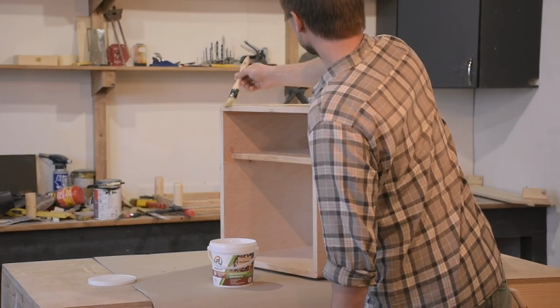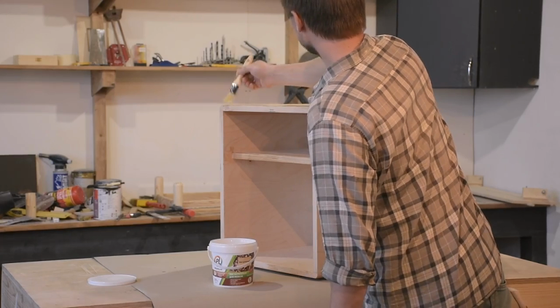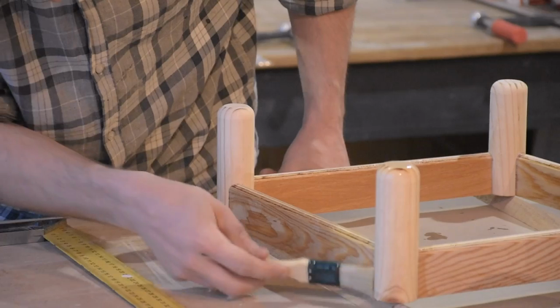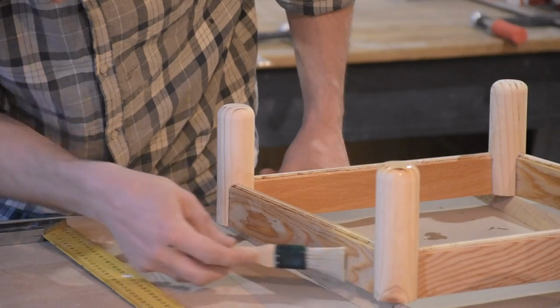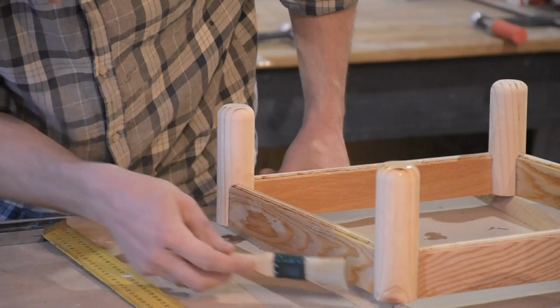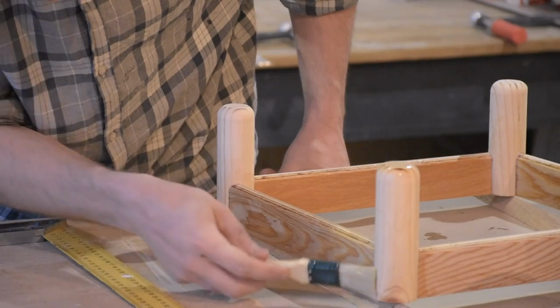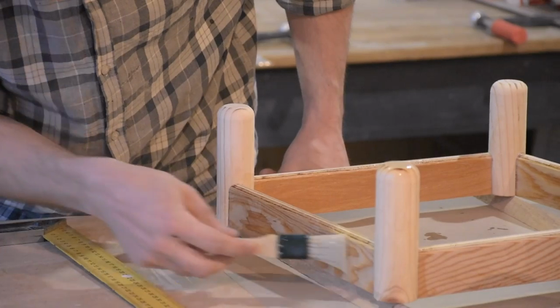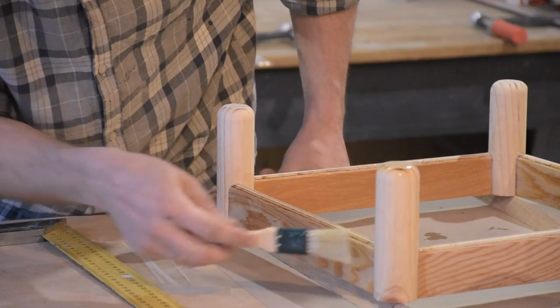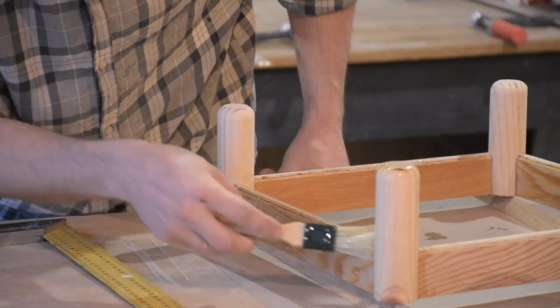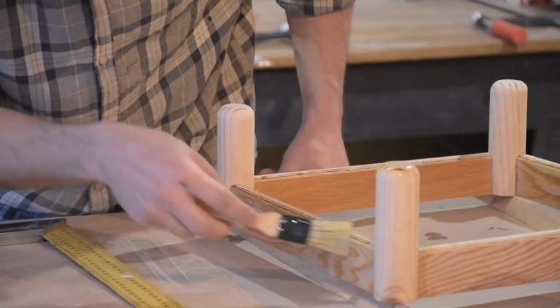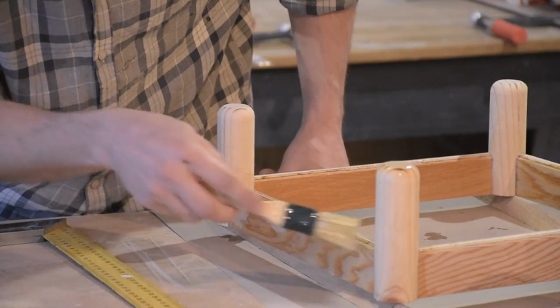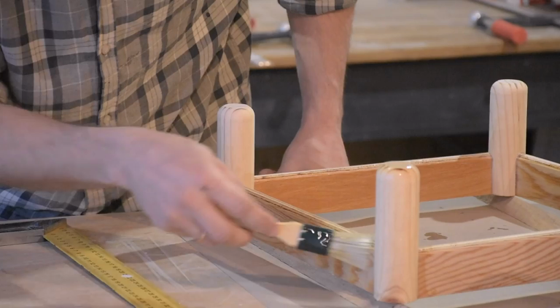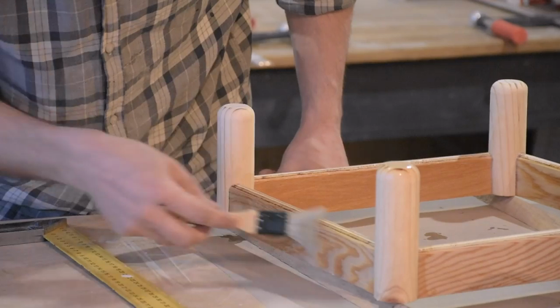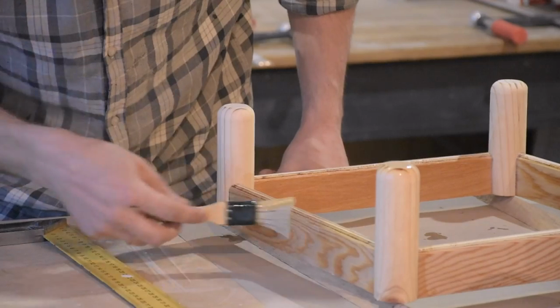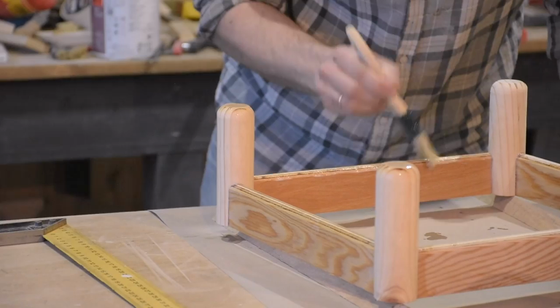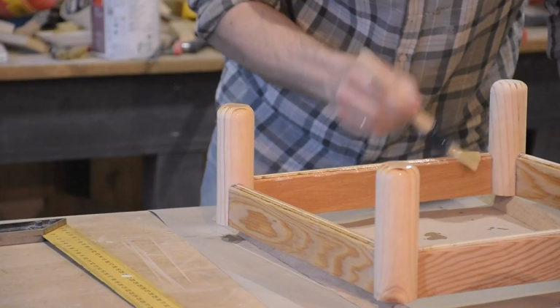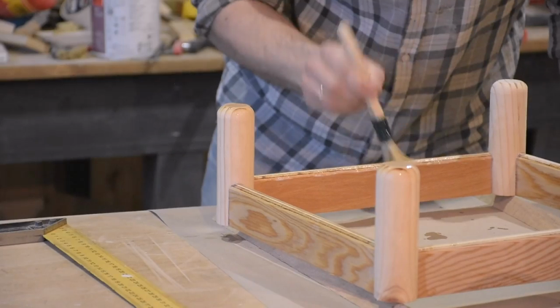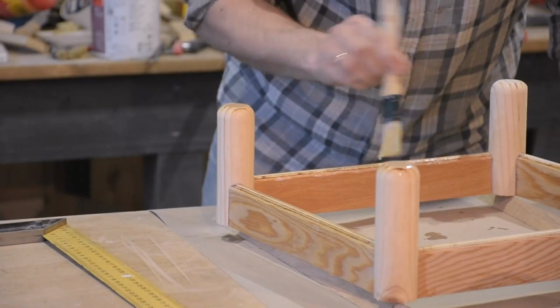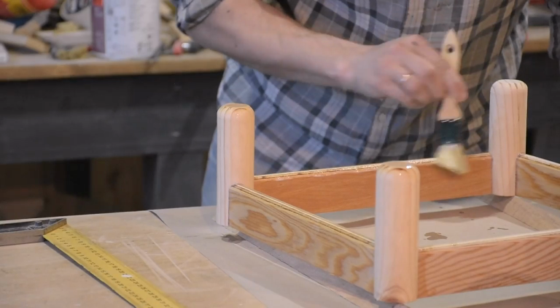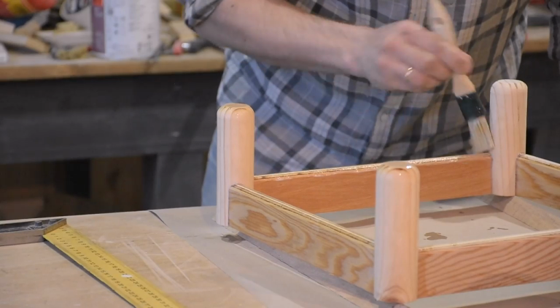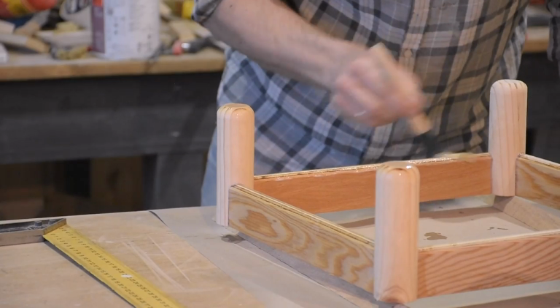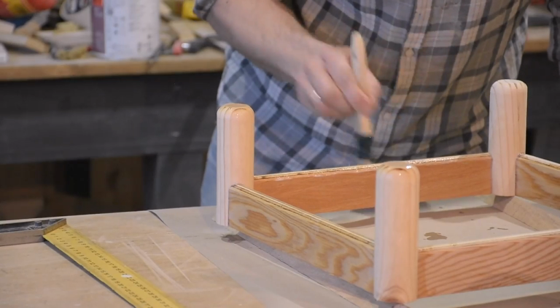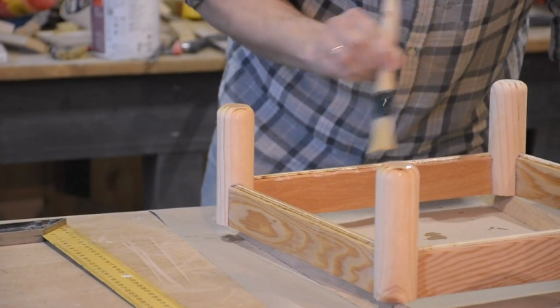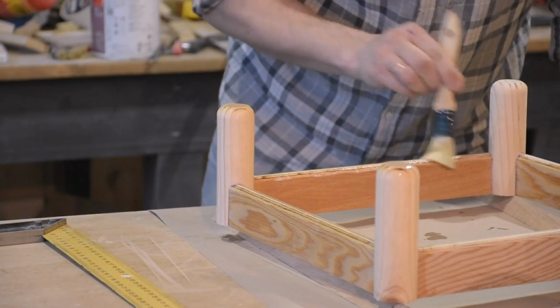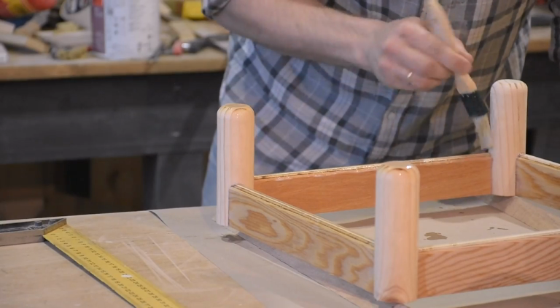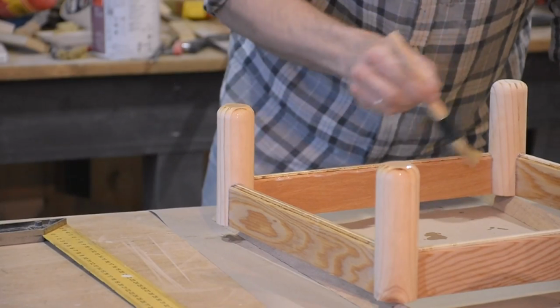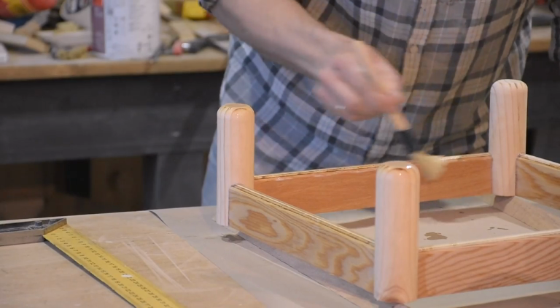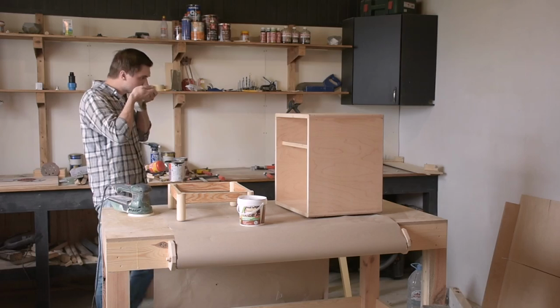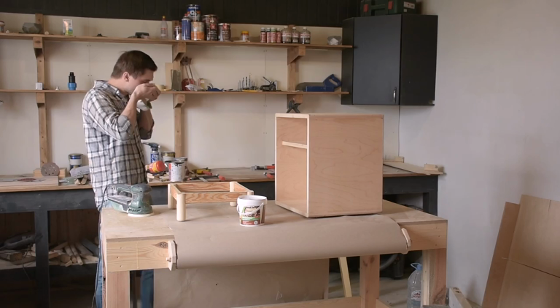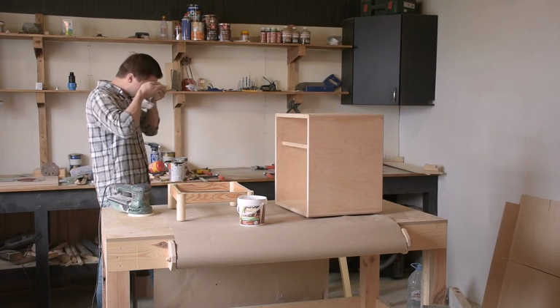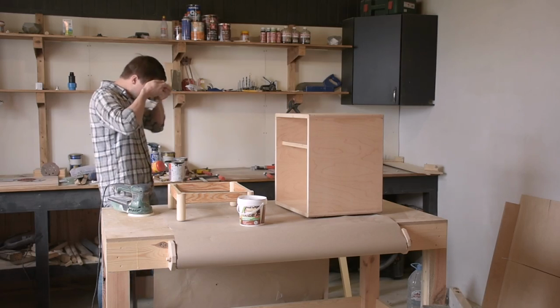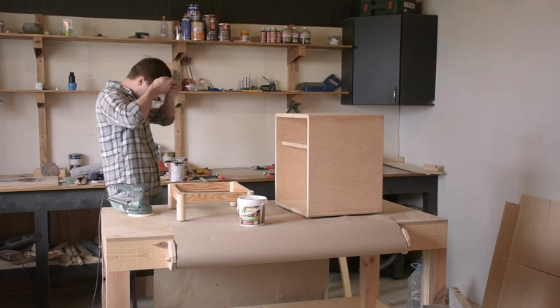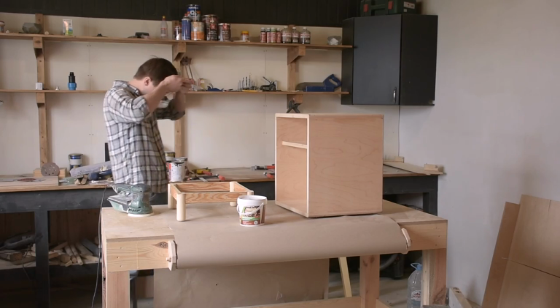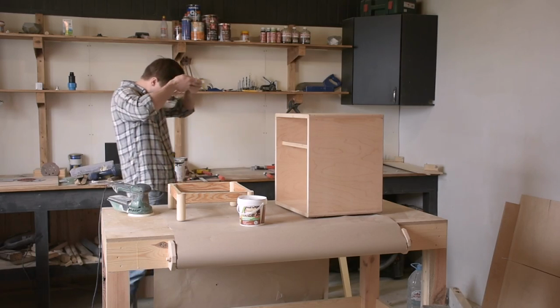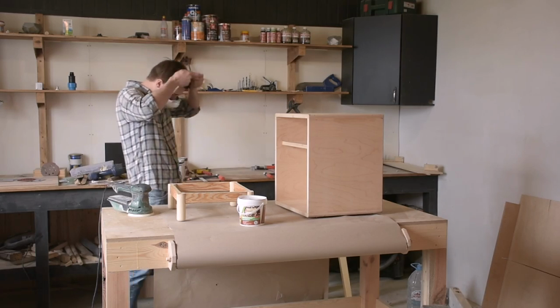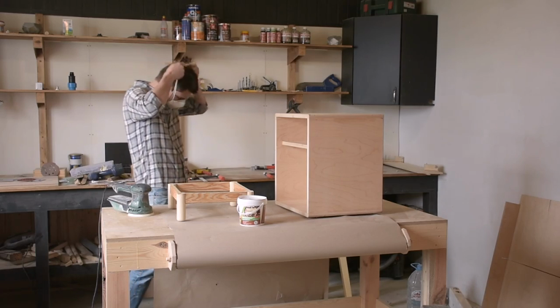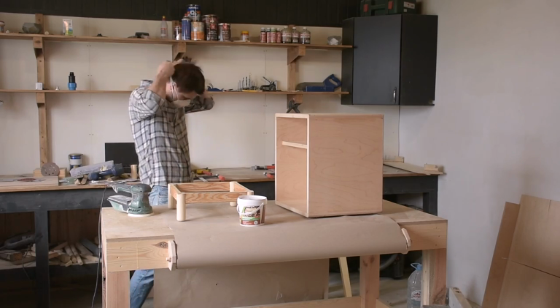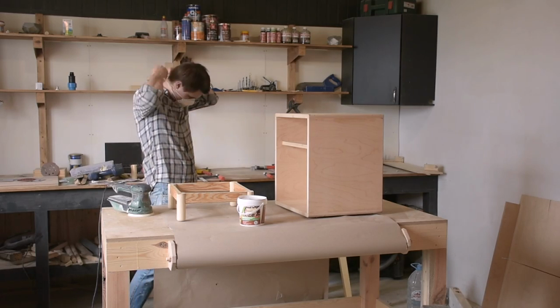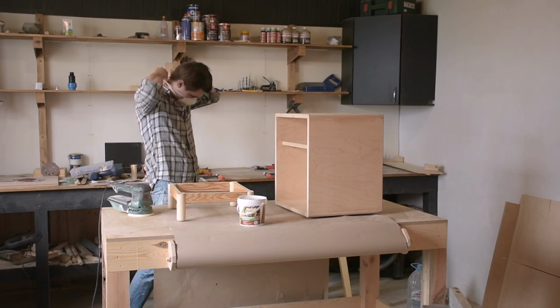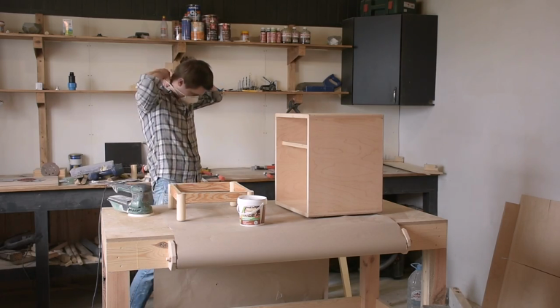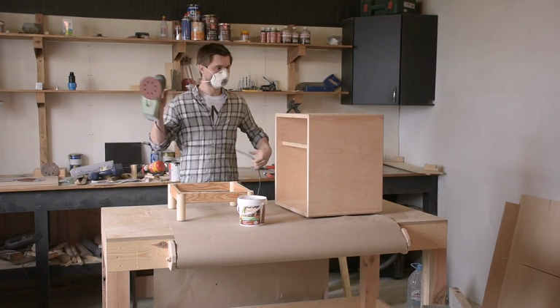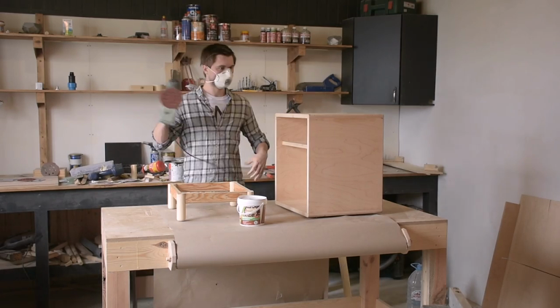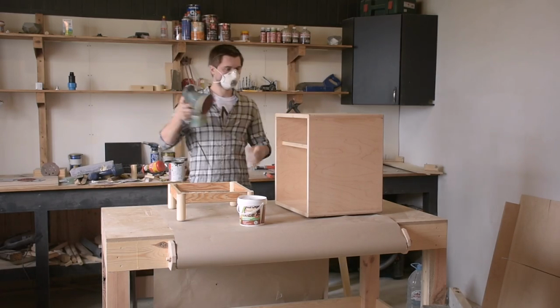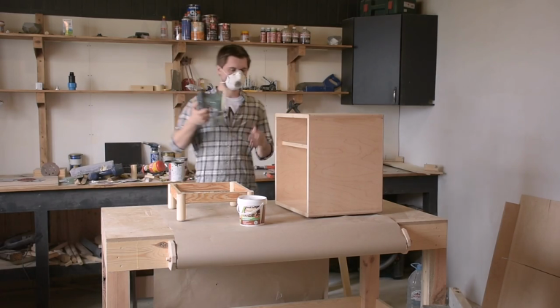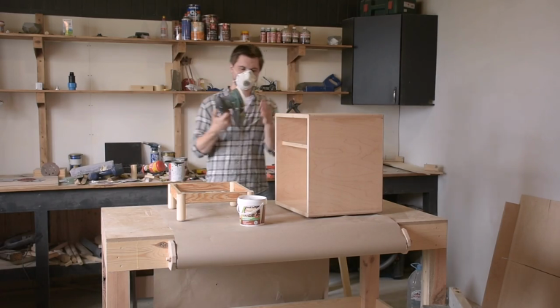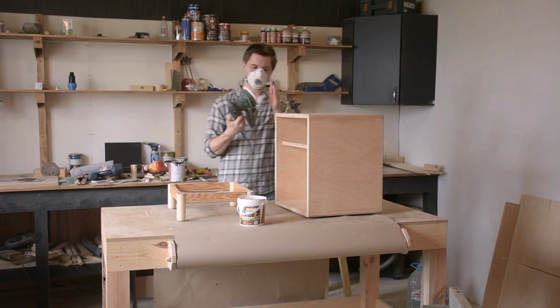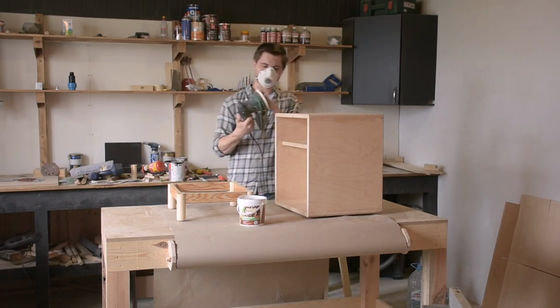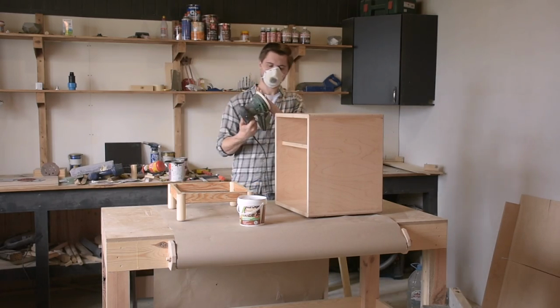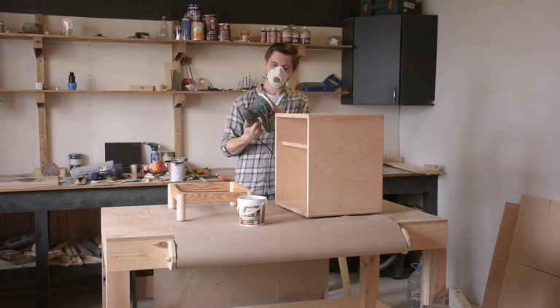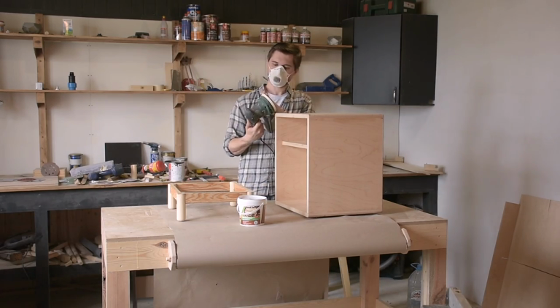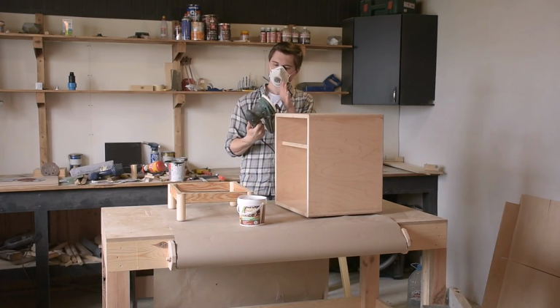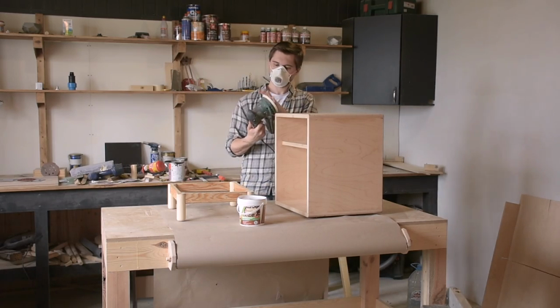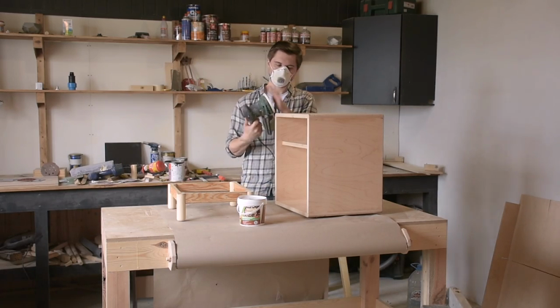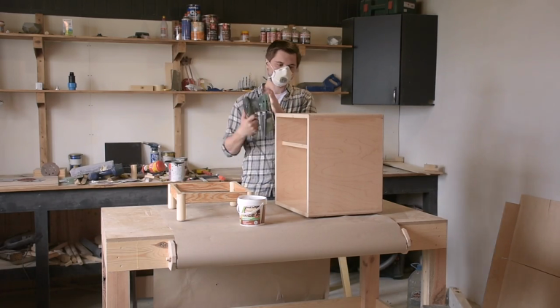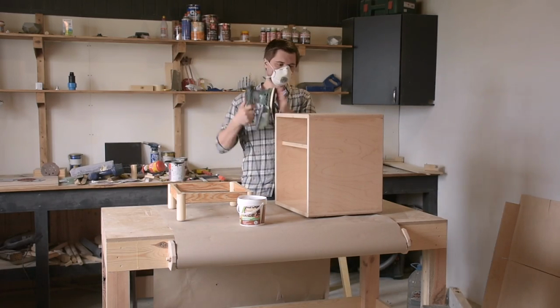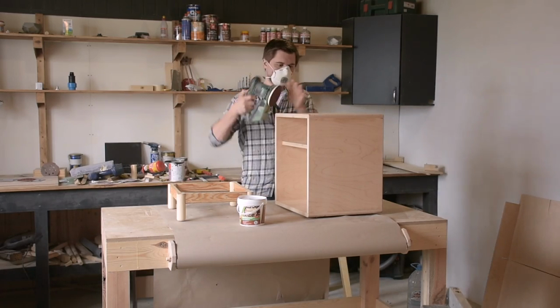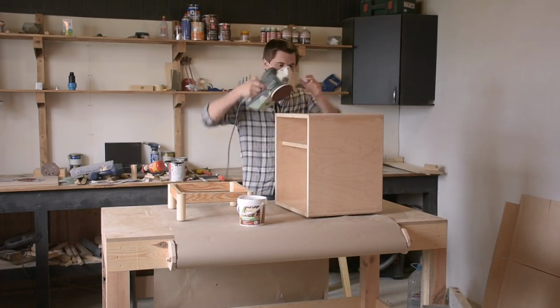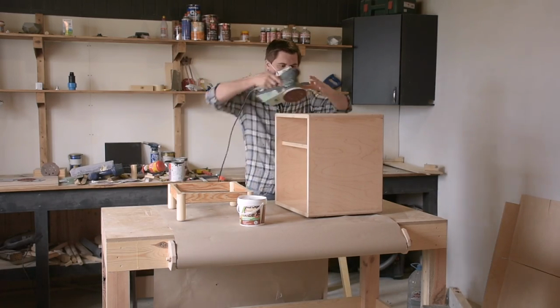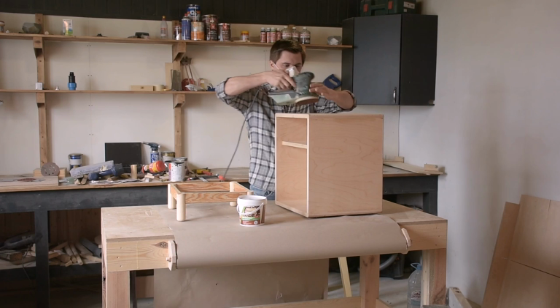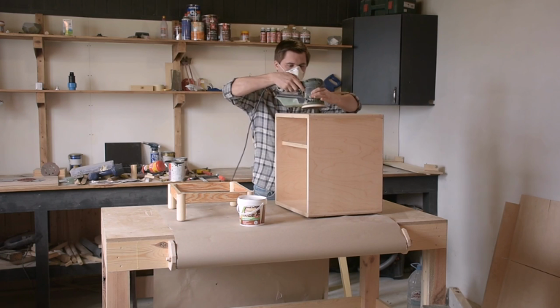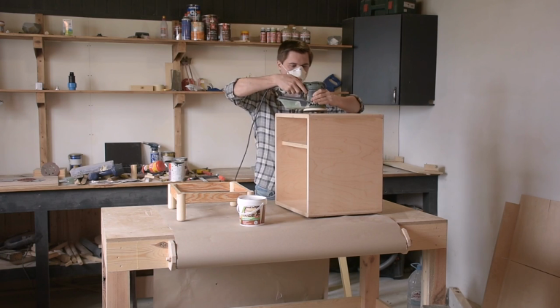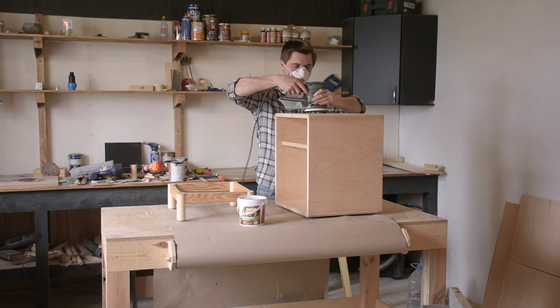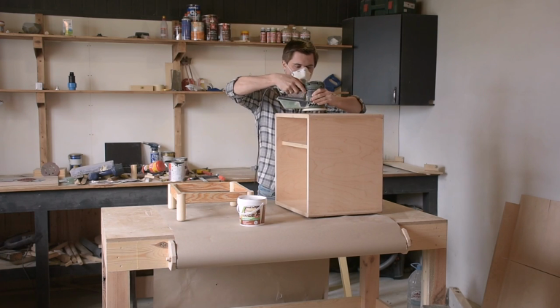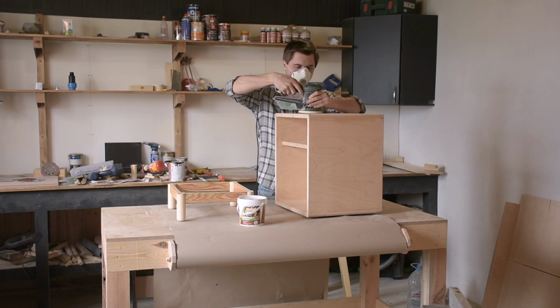Я использовал акриловый лак для мебели в два слоя. После высыхания первого слоя ещё раз шлифовал поверхность.